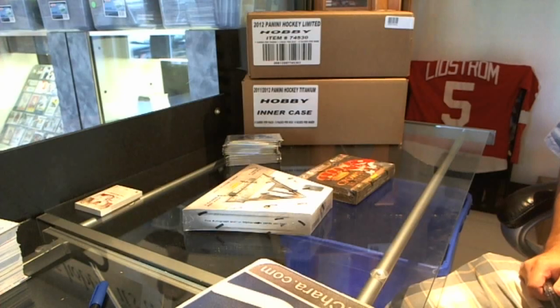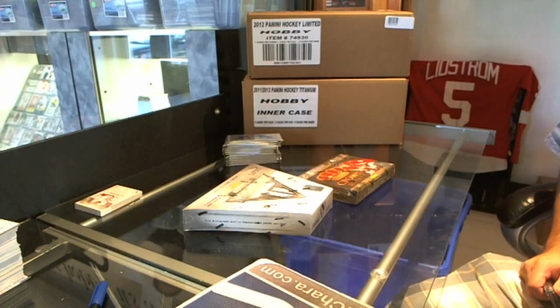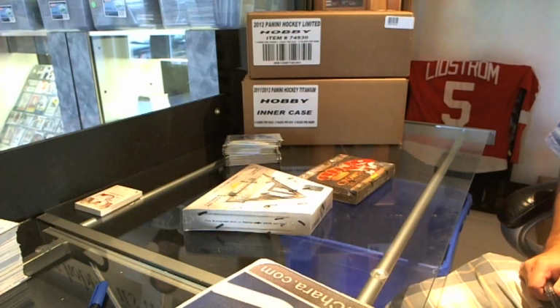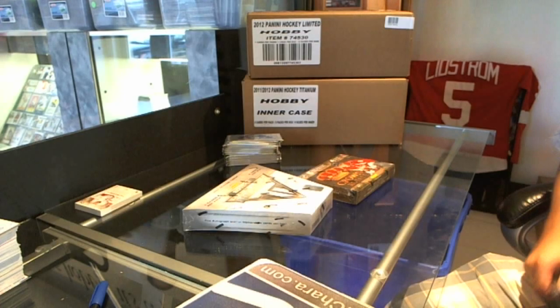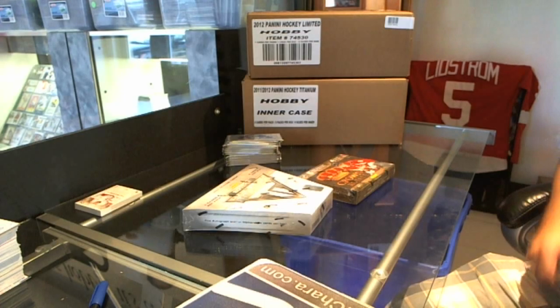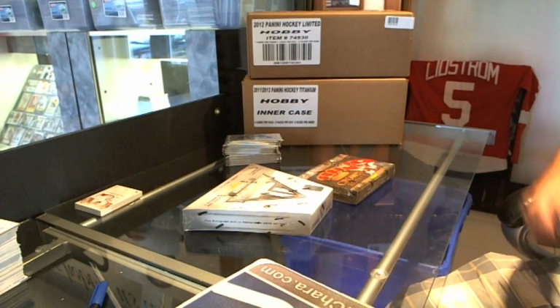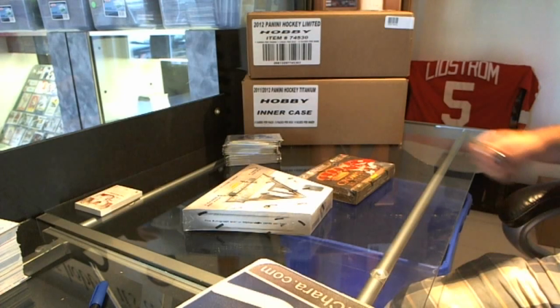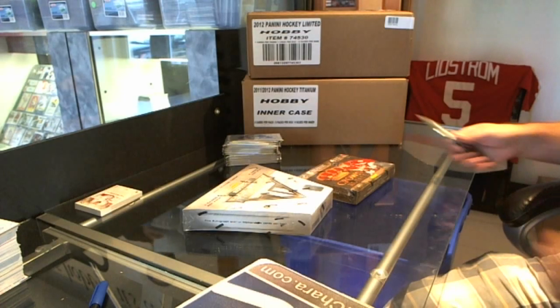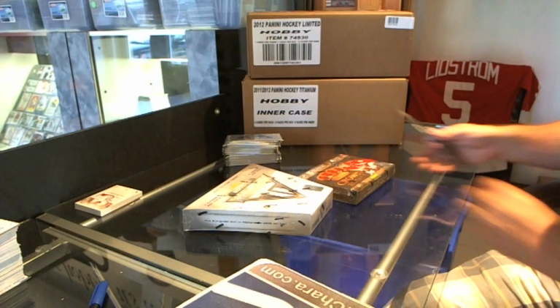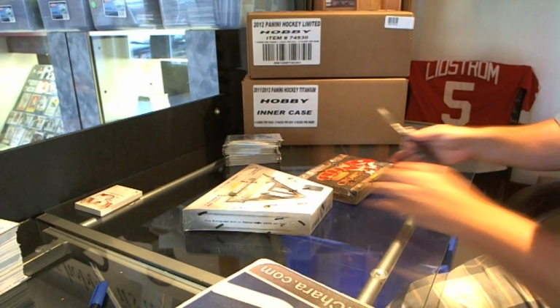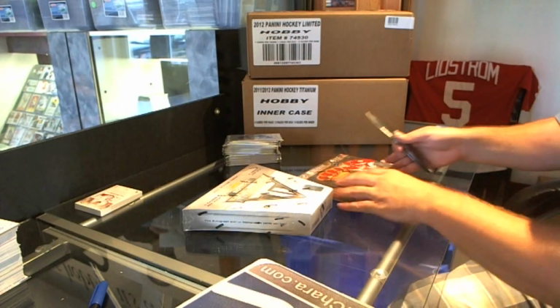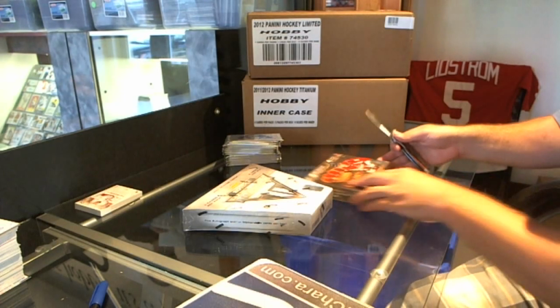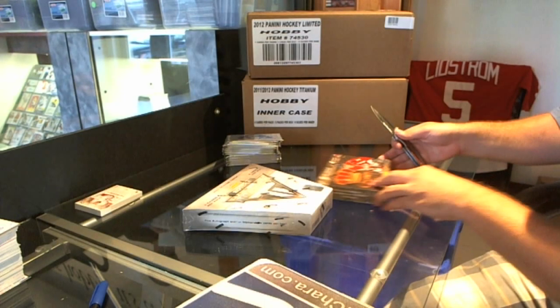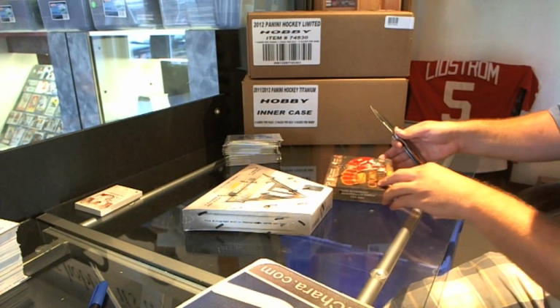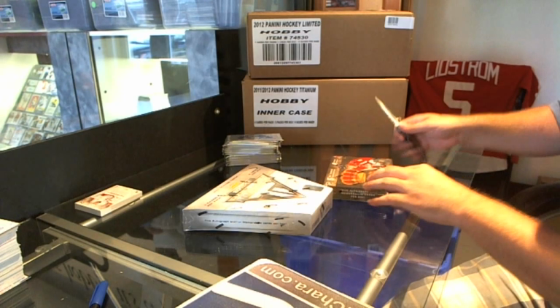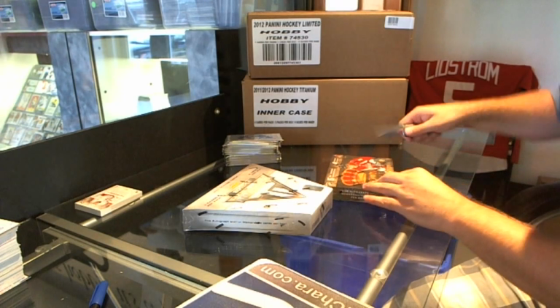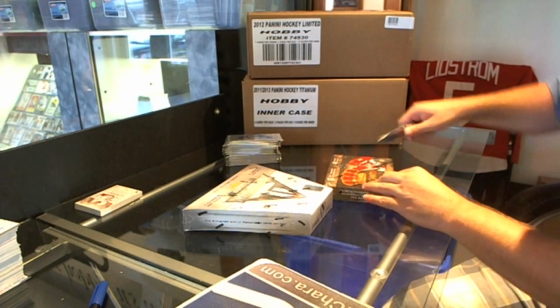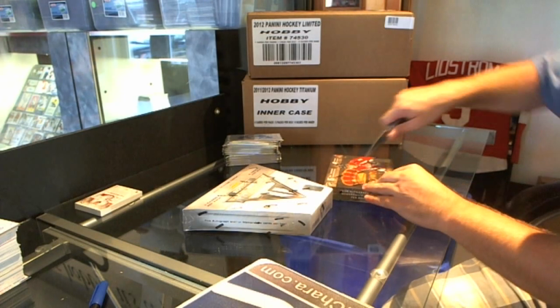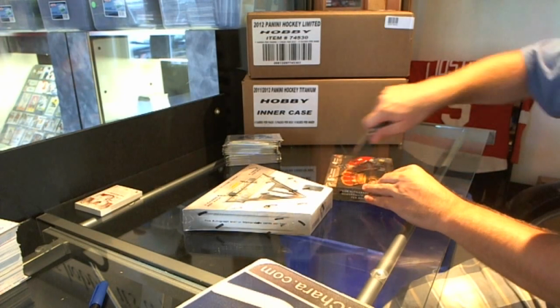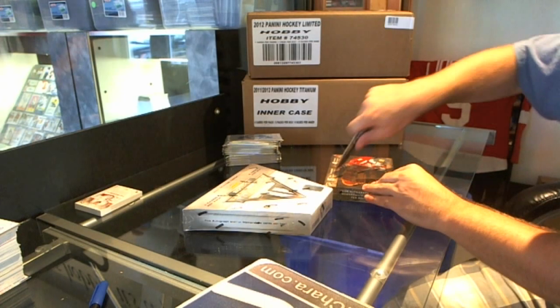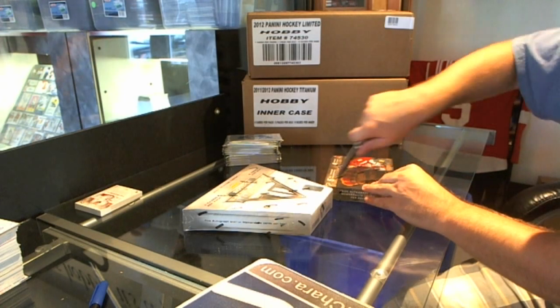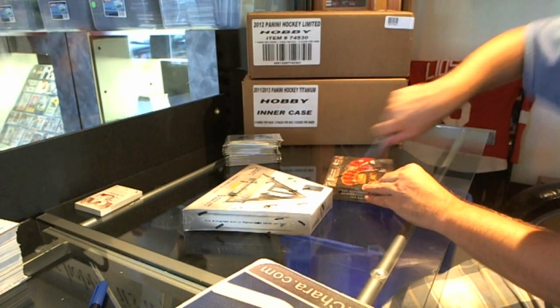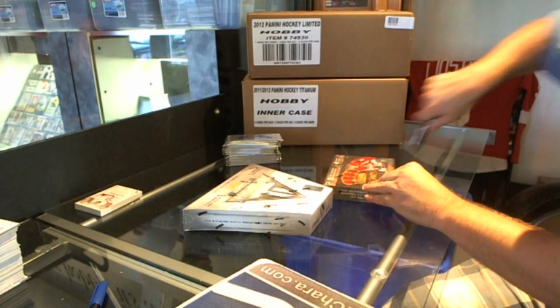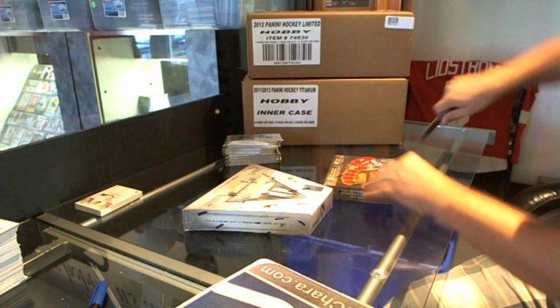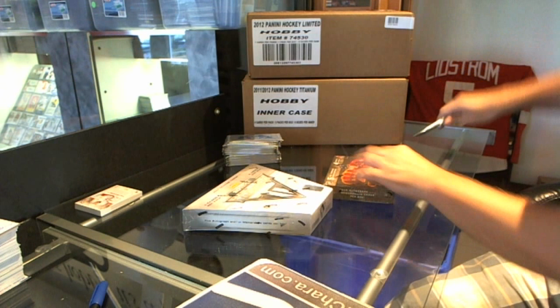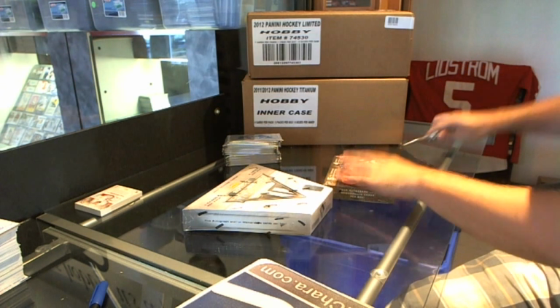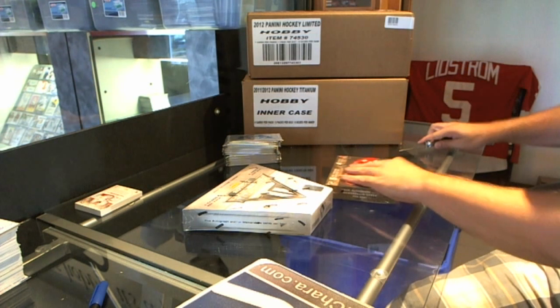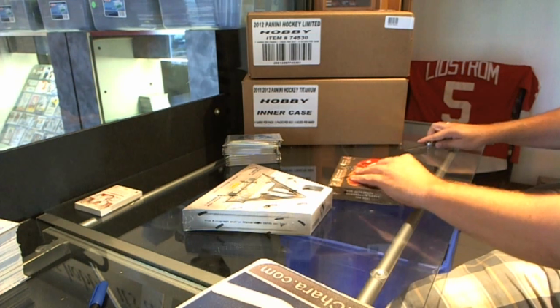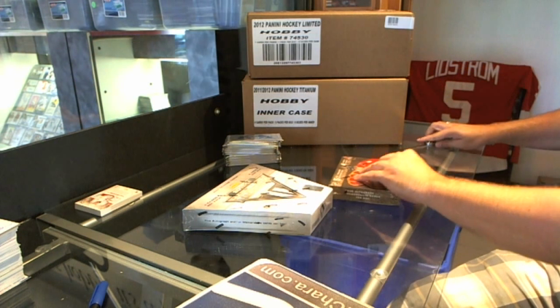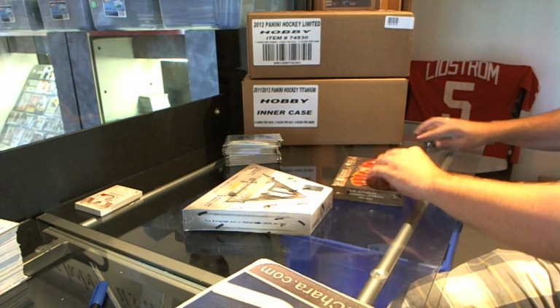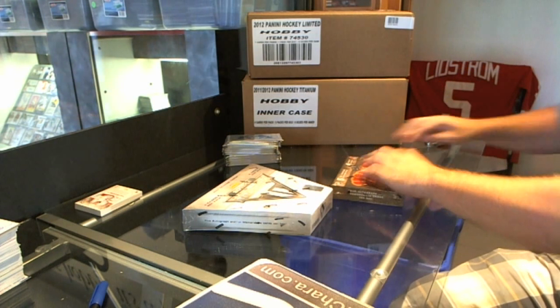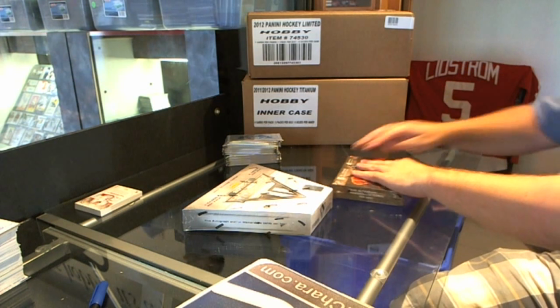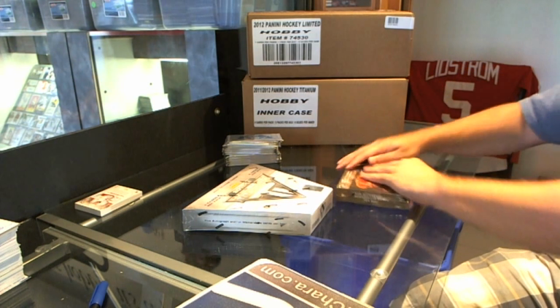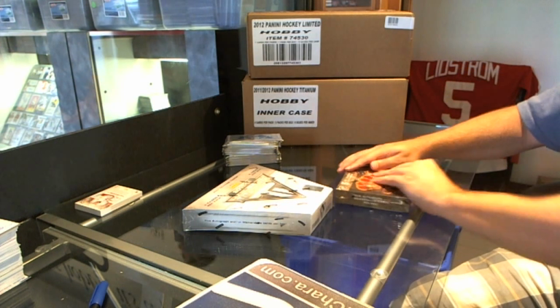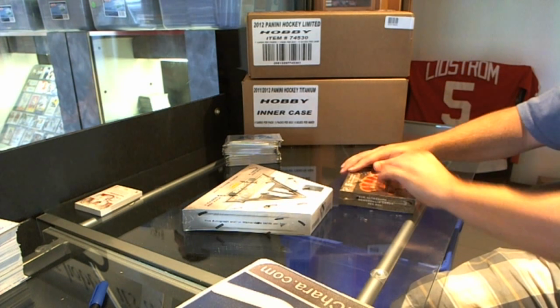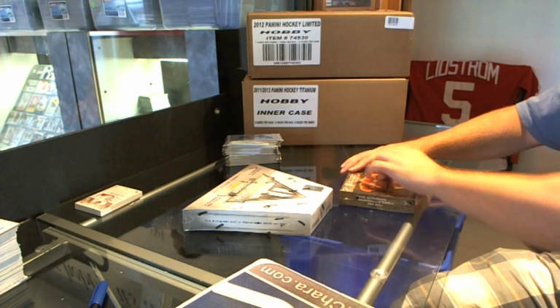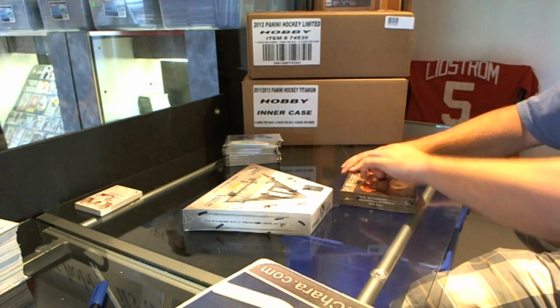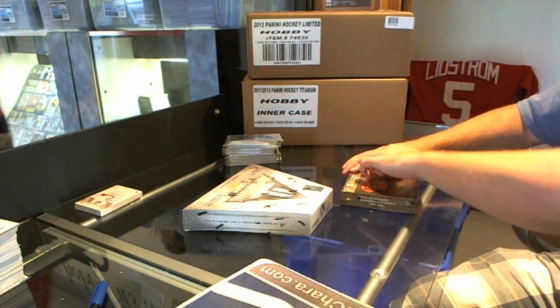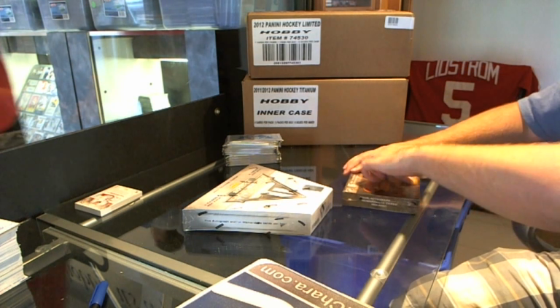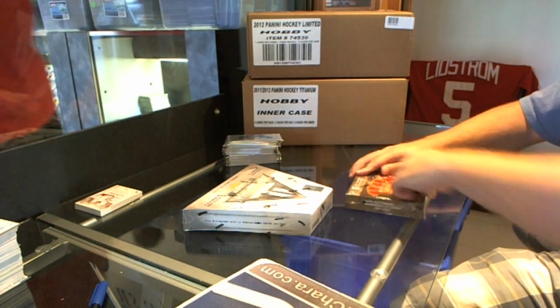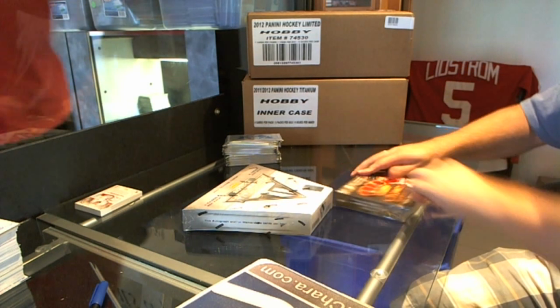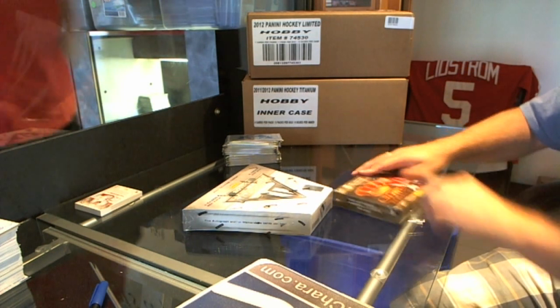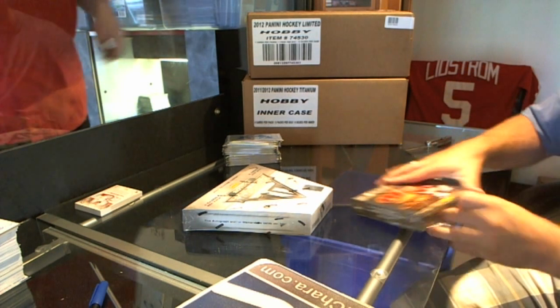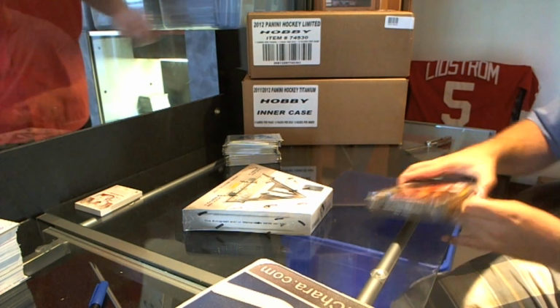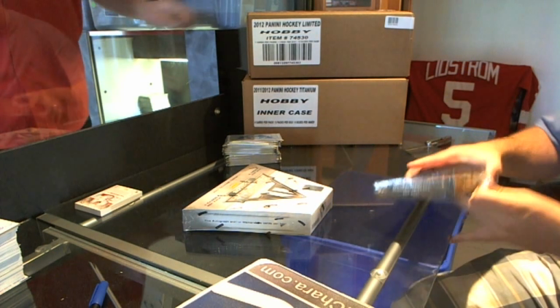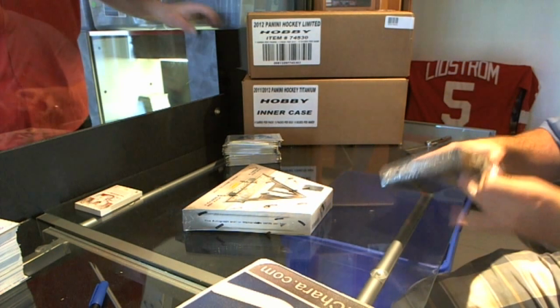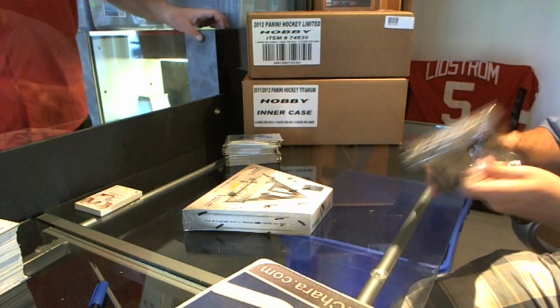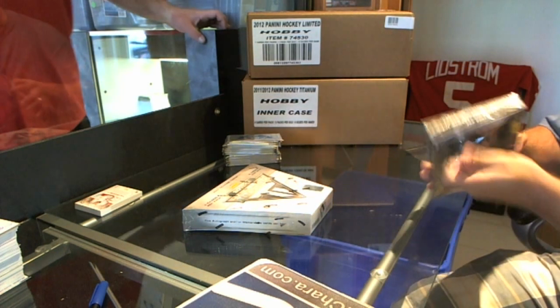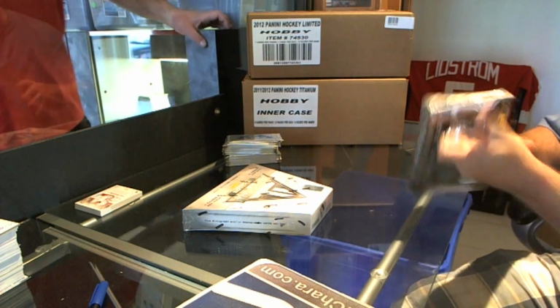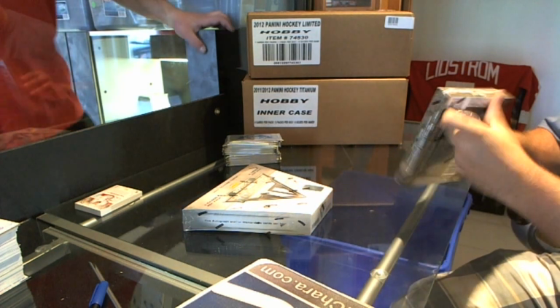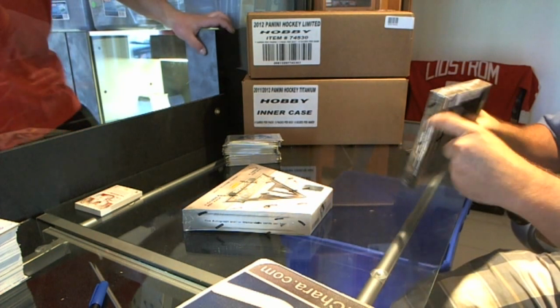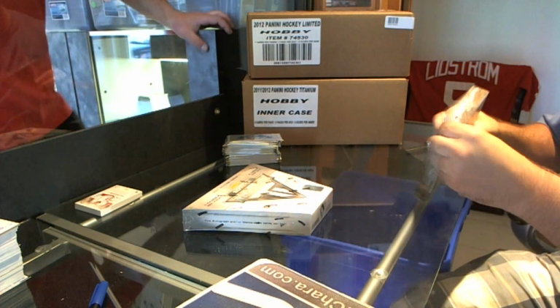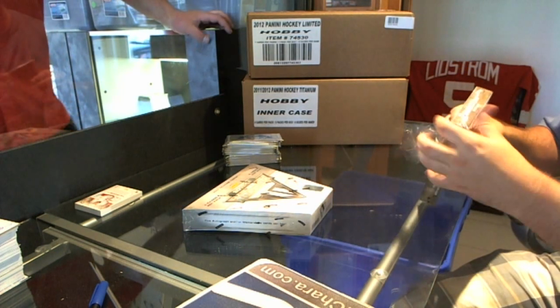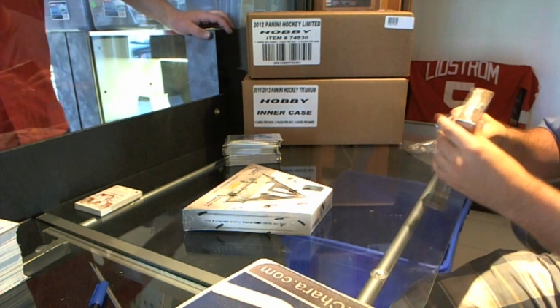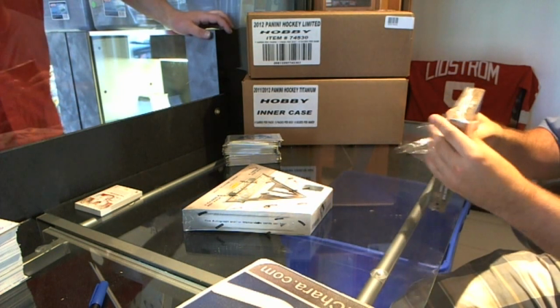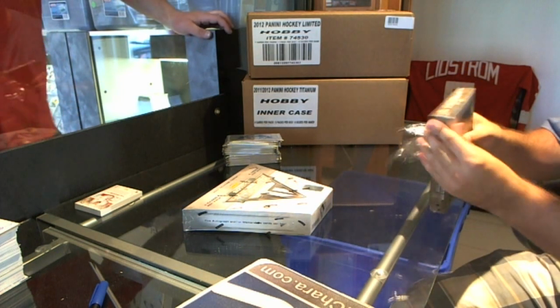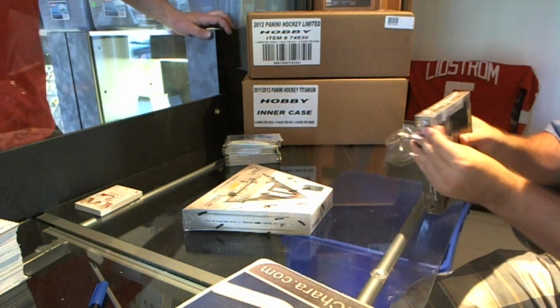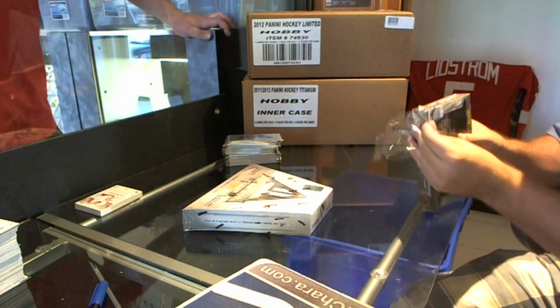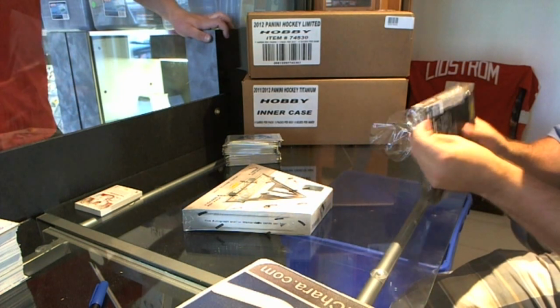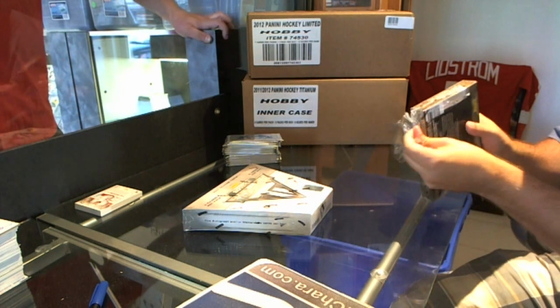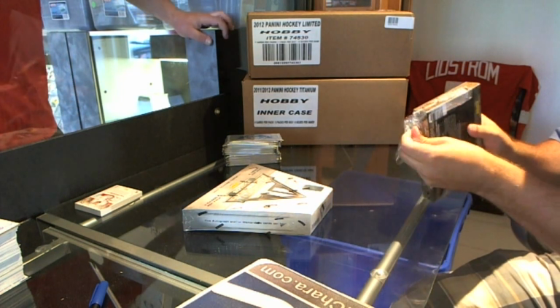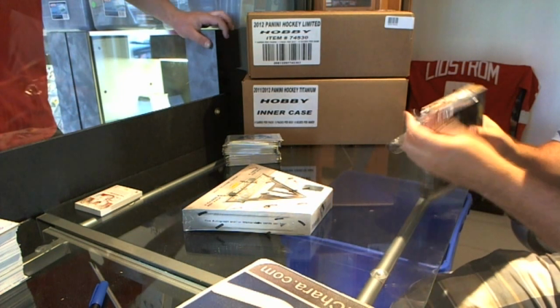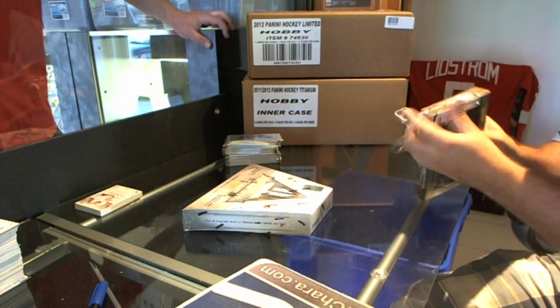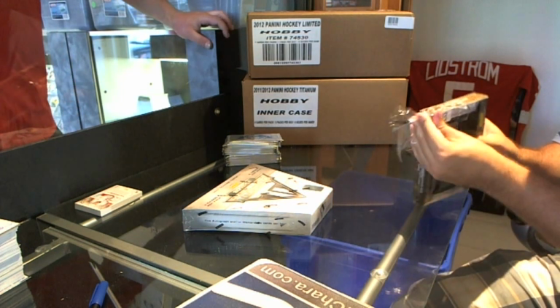Here we go — JGF's 2-box break of Crown Royal and Titanium for Panini.